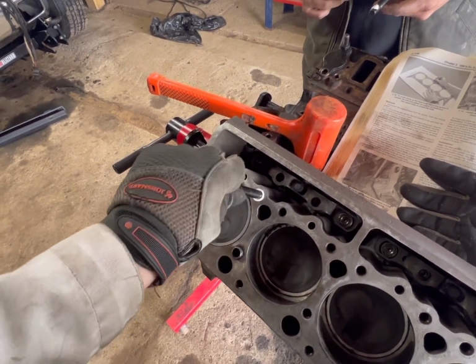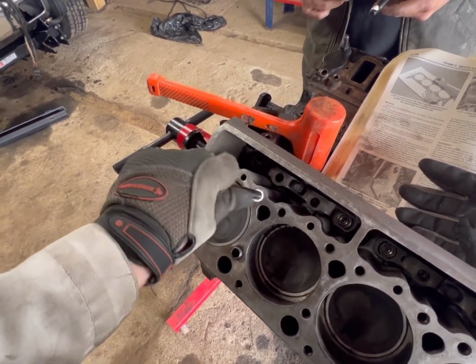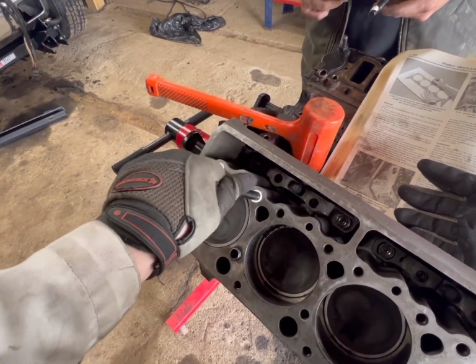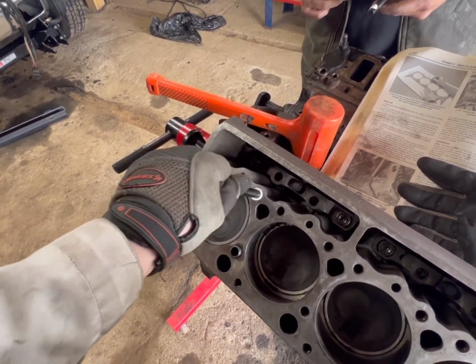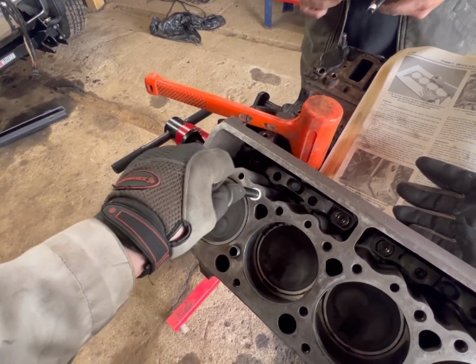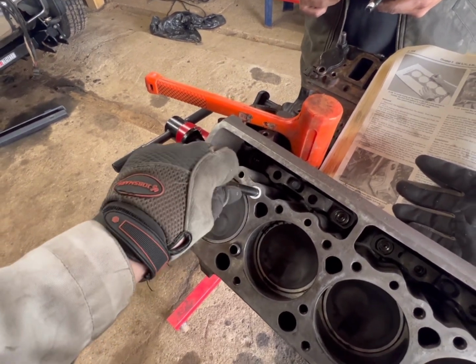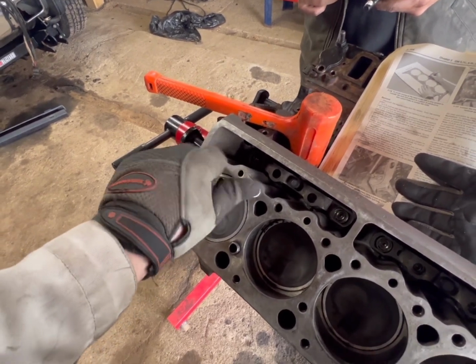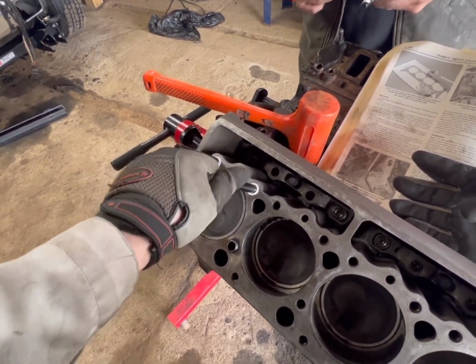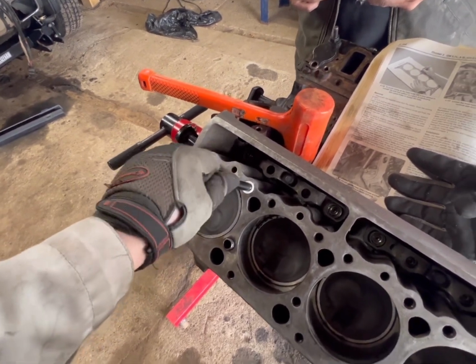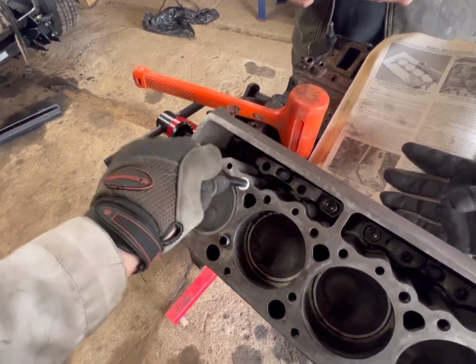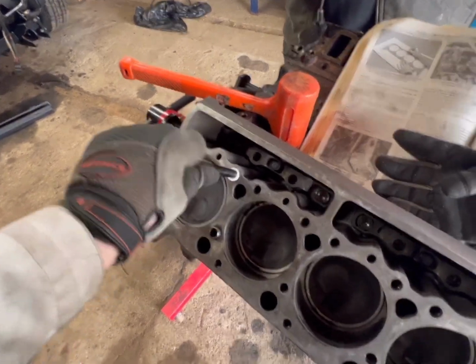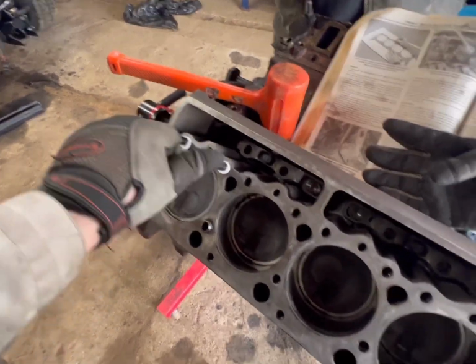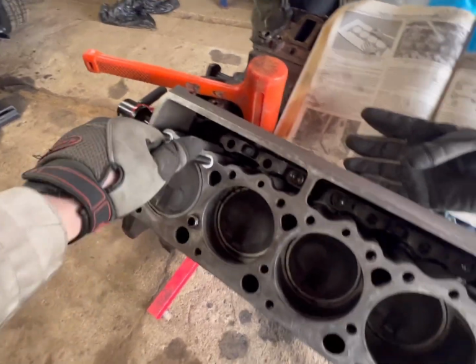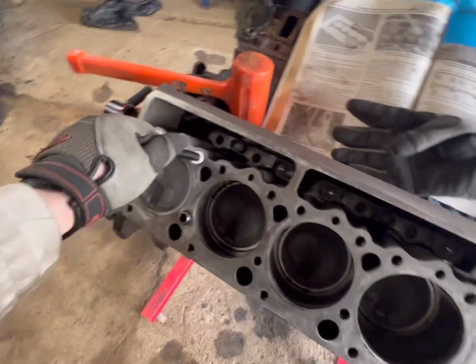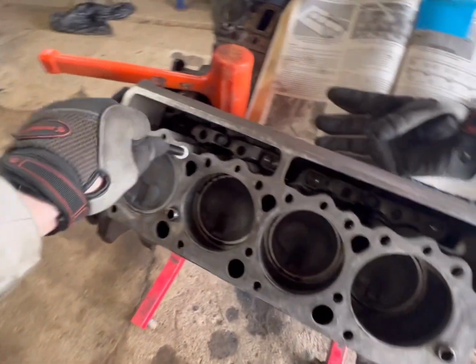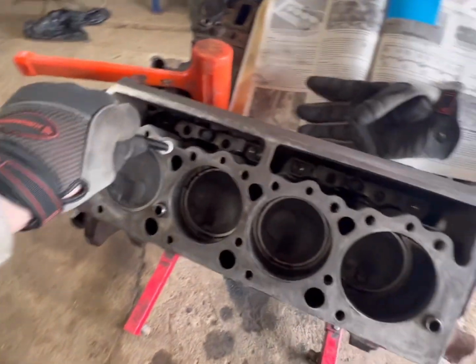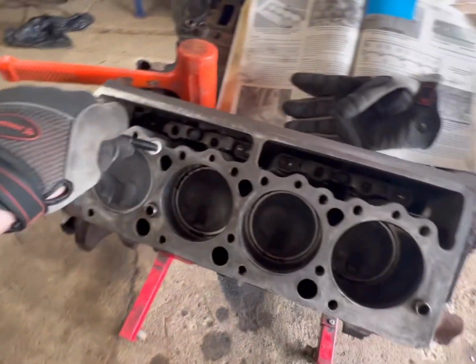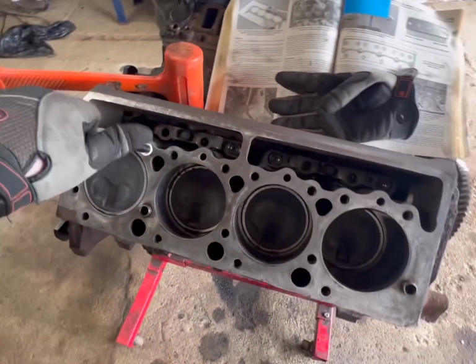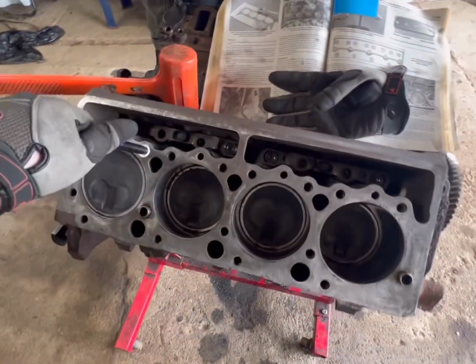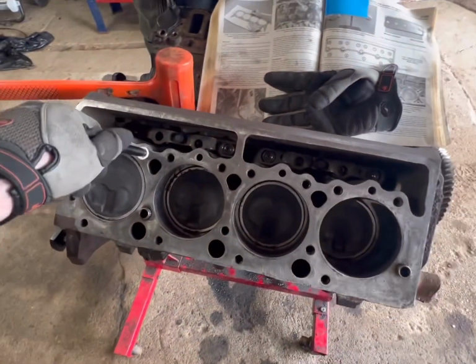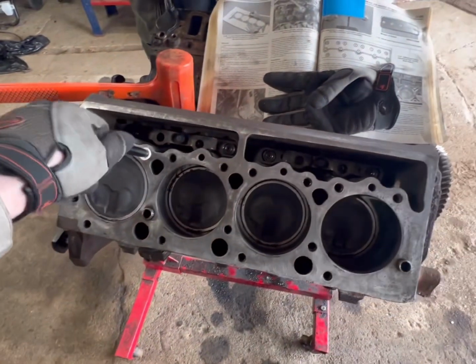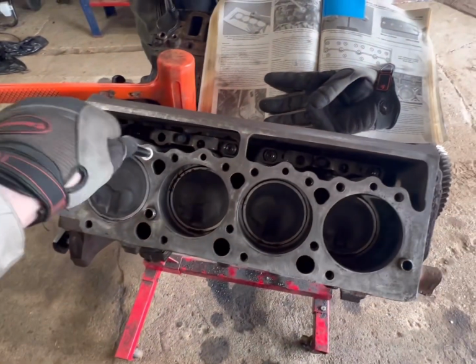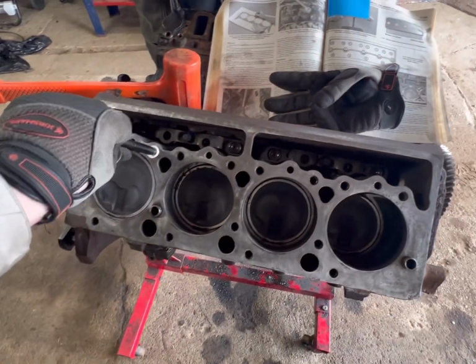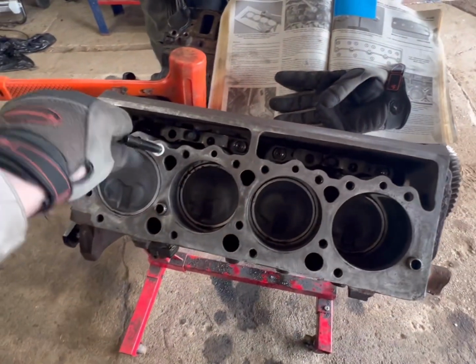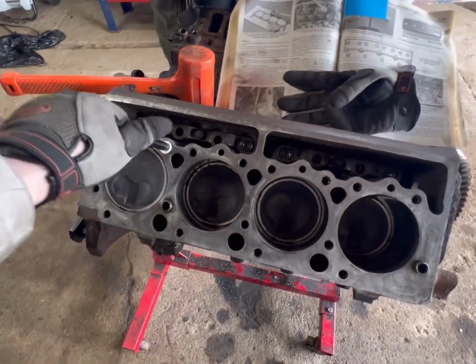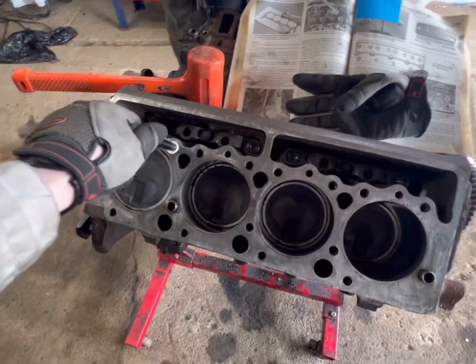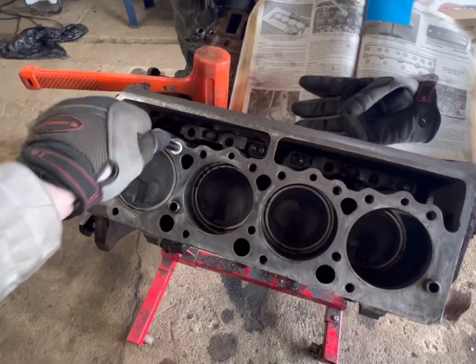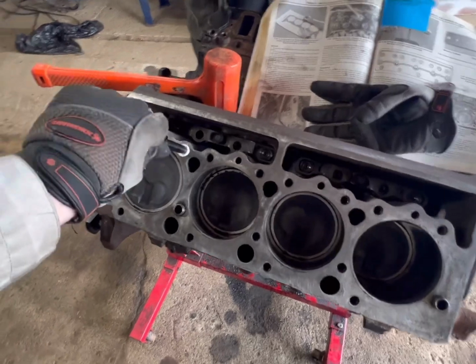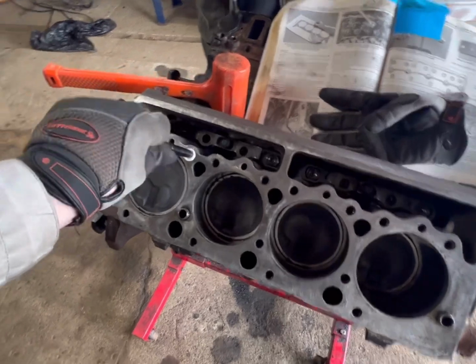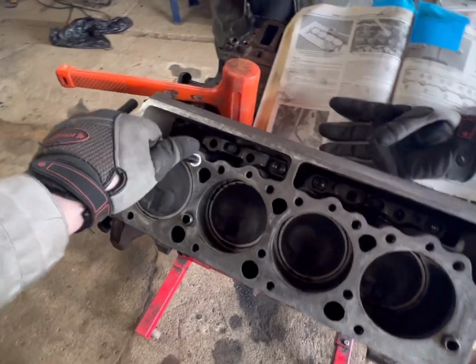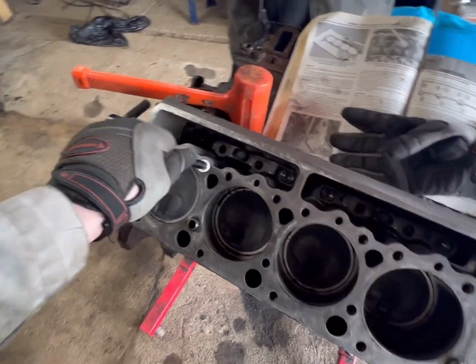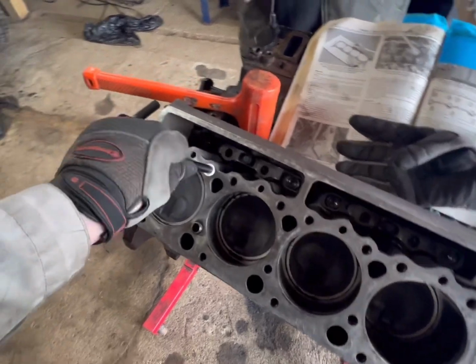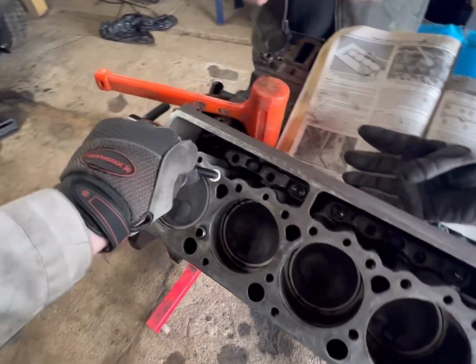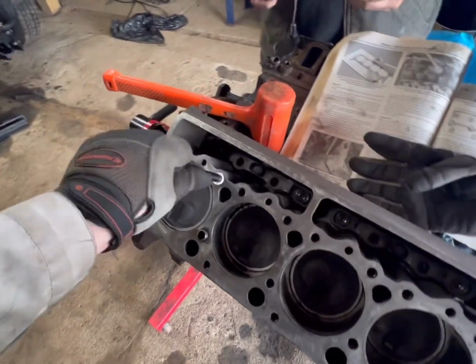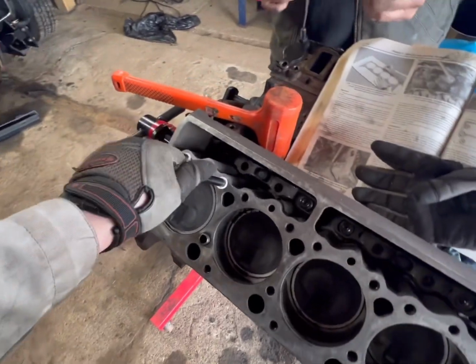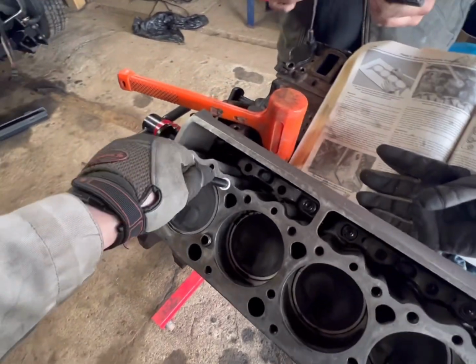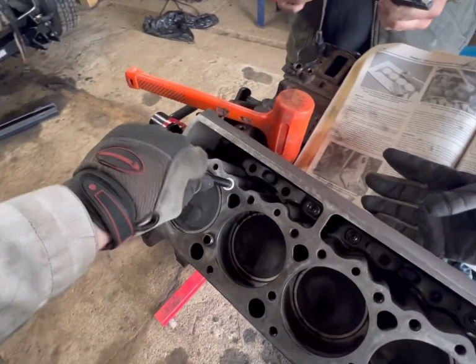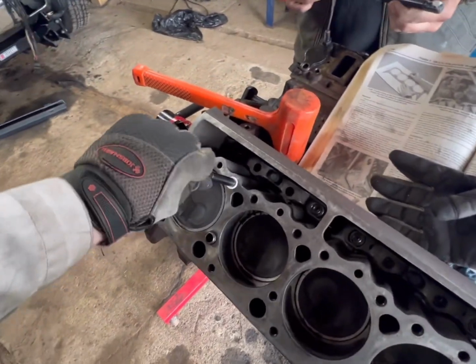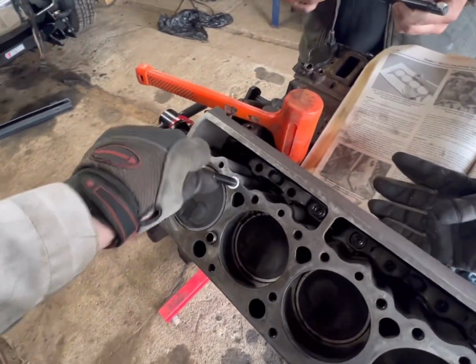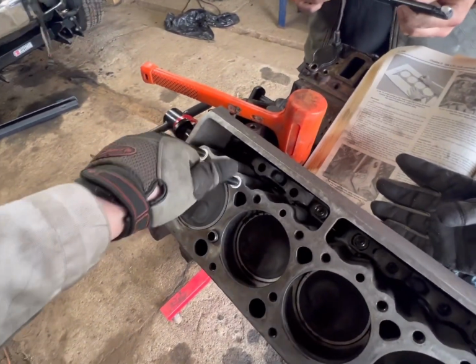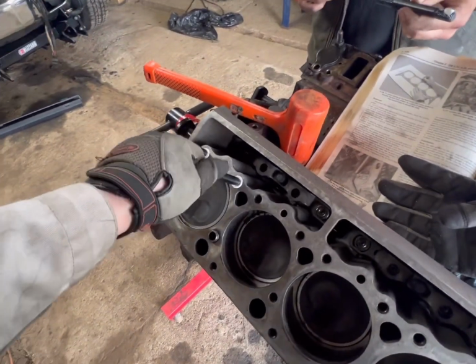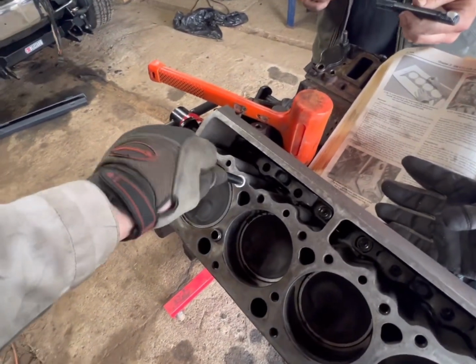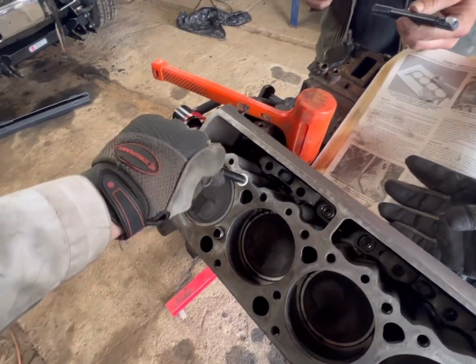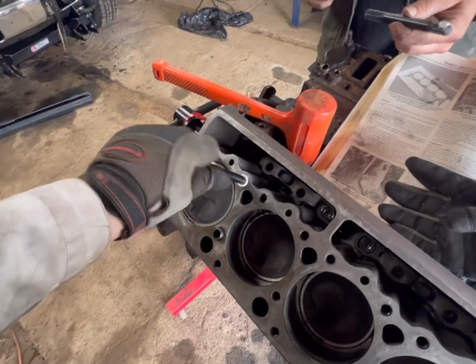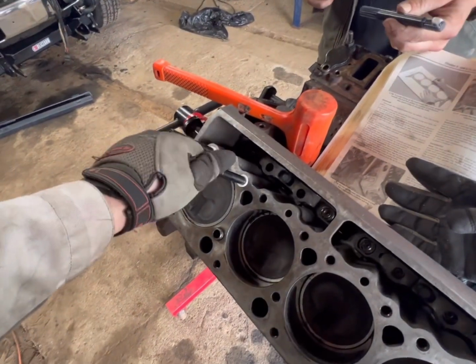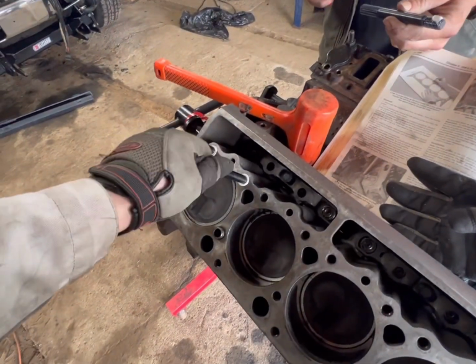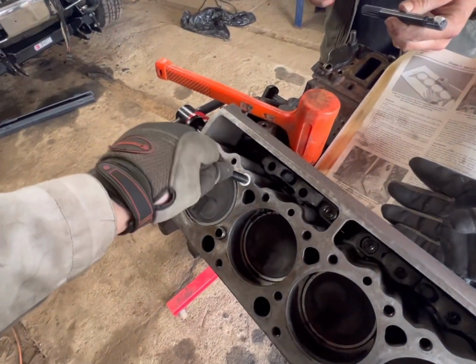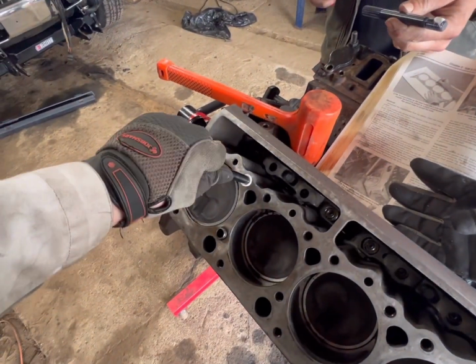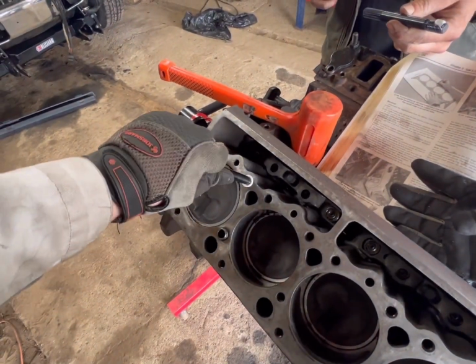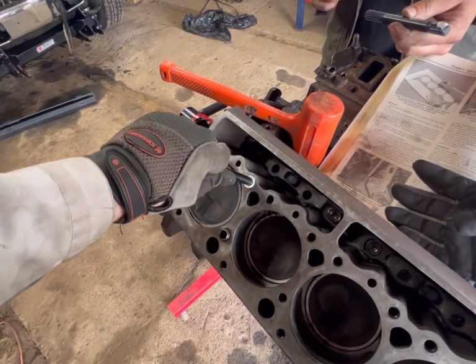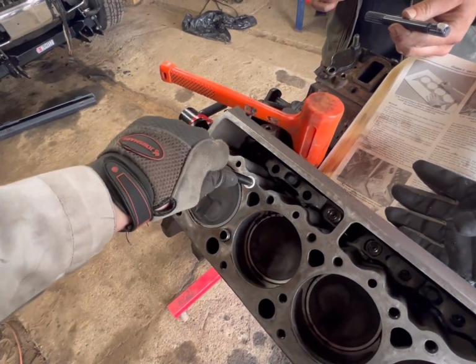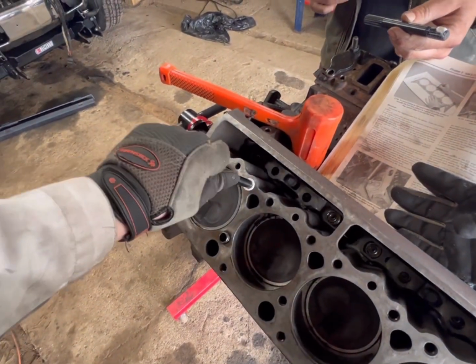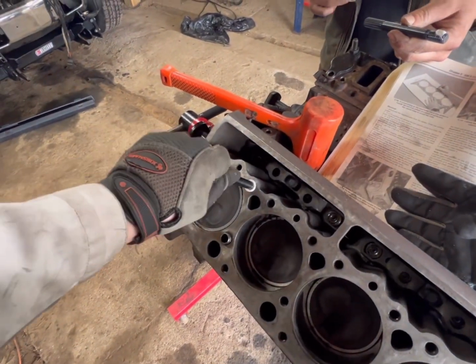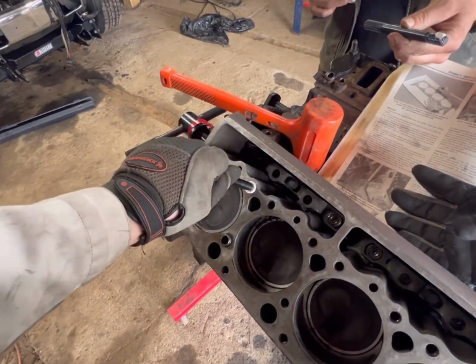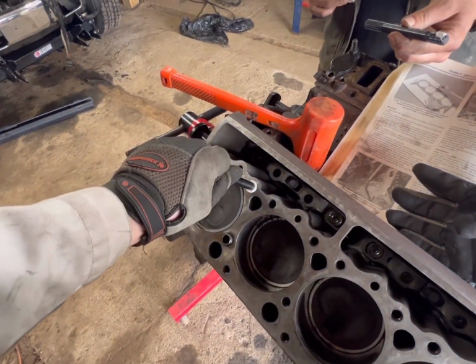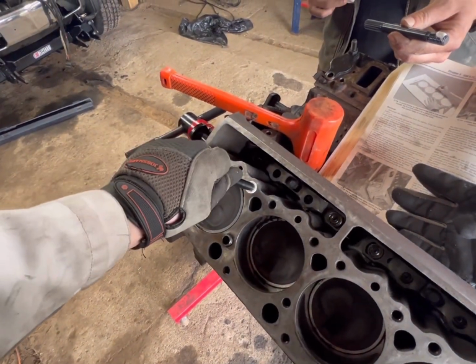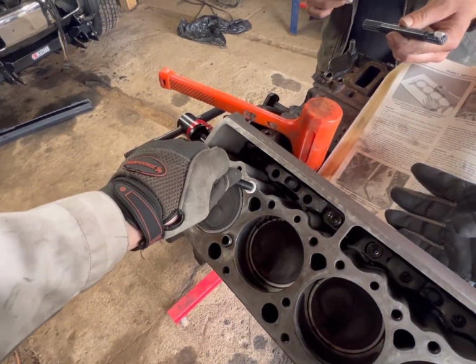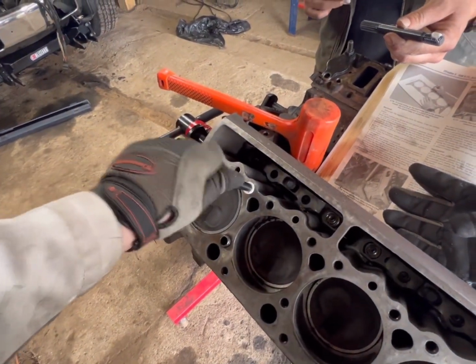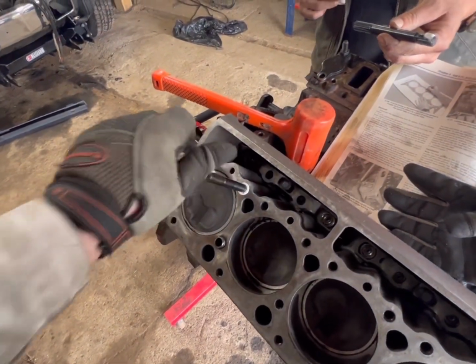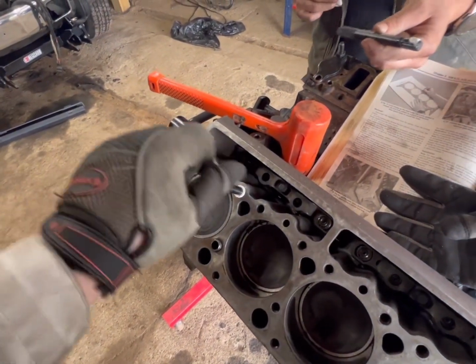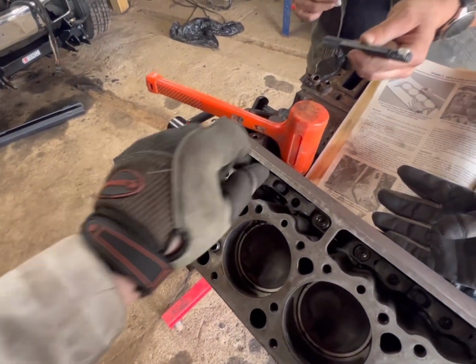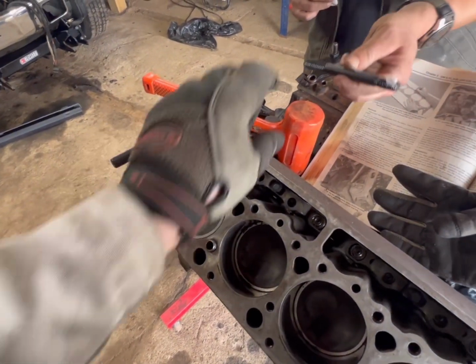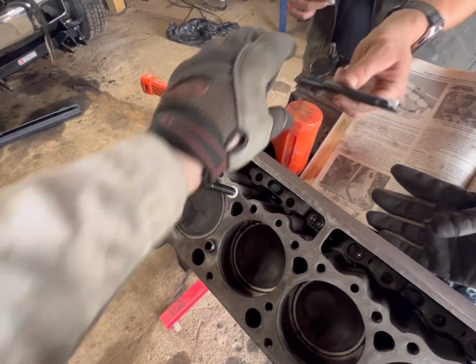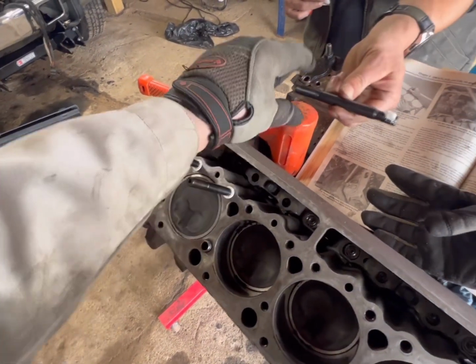So we're going to go ahead and get all 17 of these in, and then we'll work on cleaning up and prepping to put the cylinder head on.